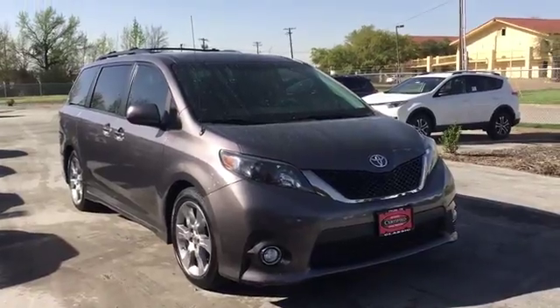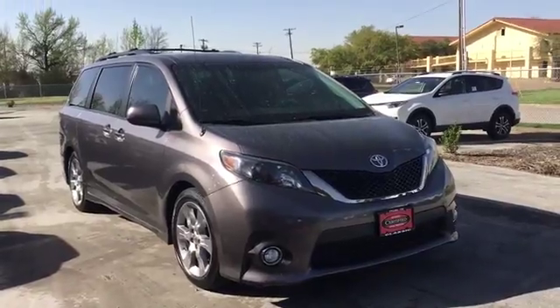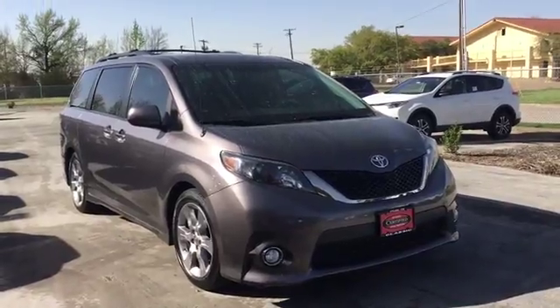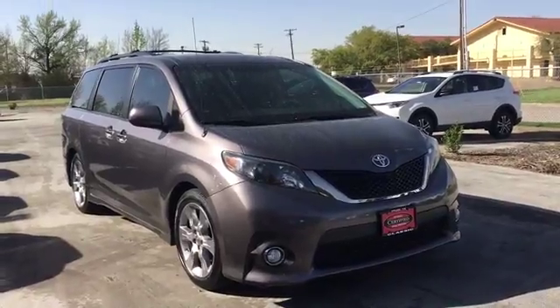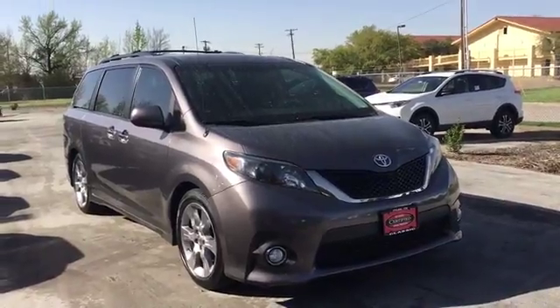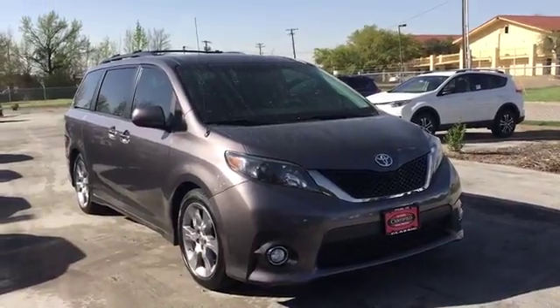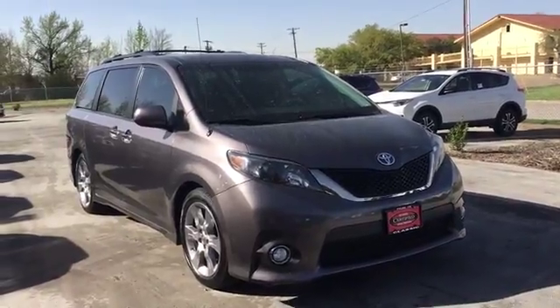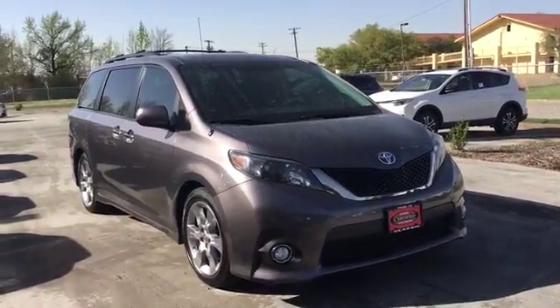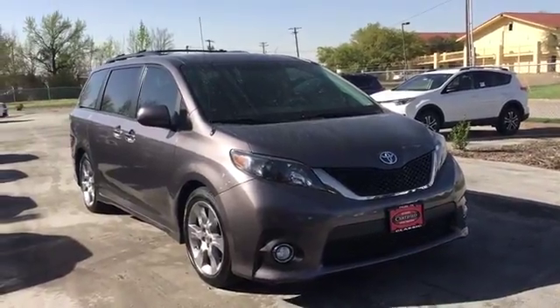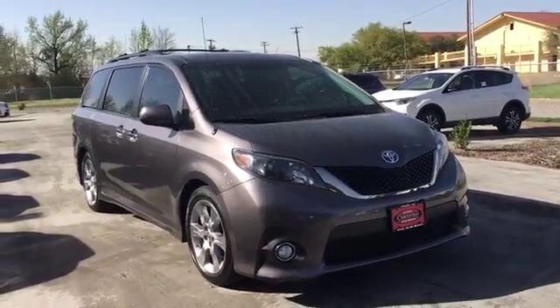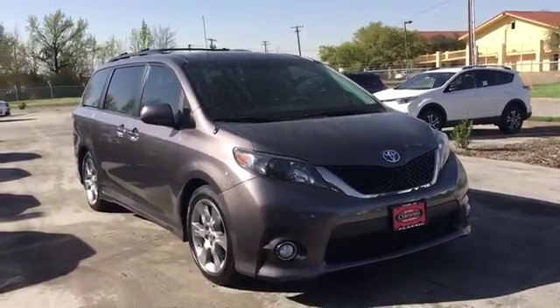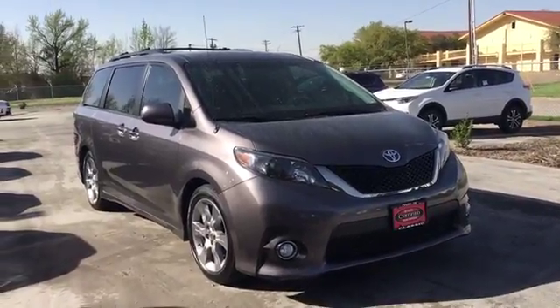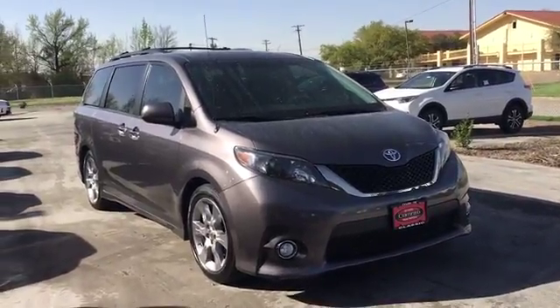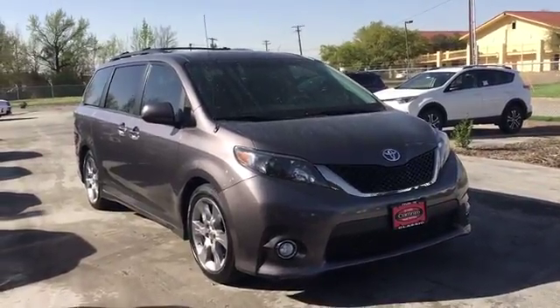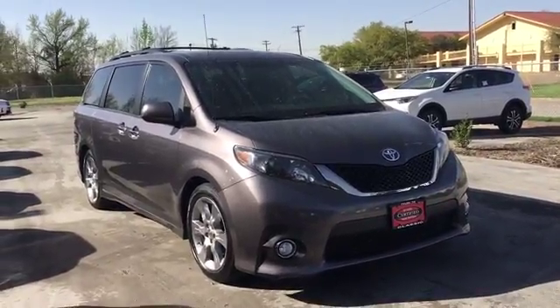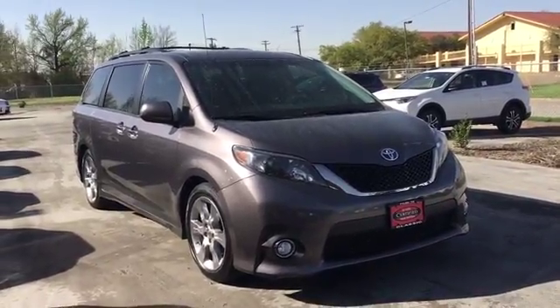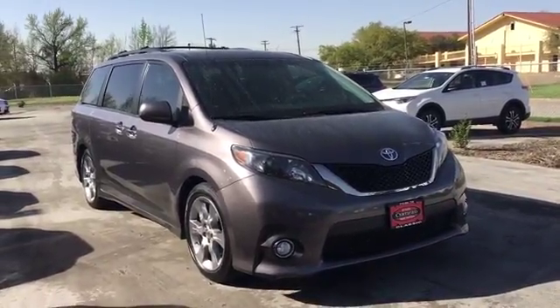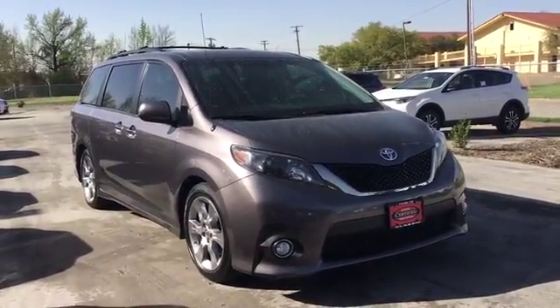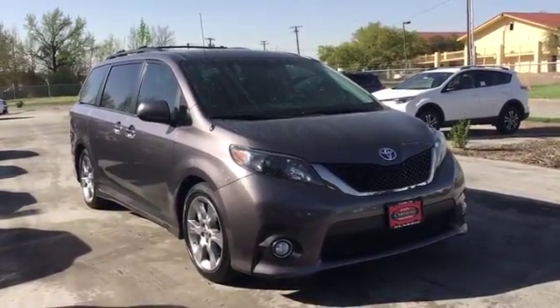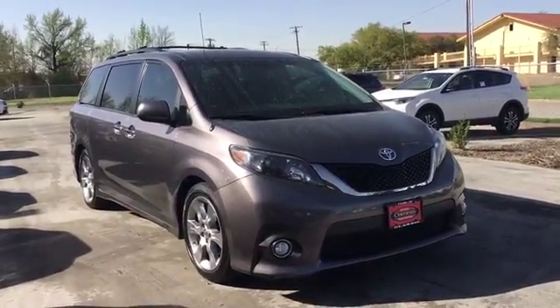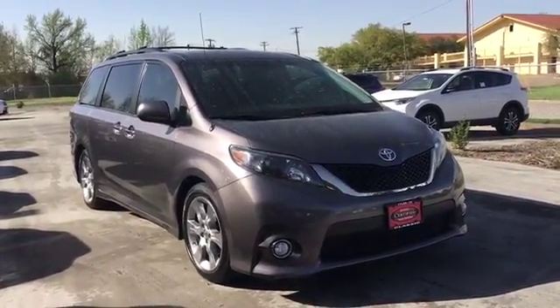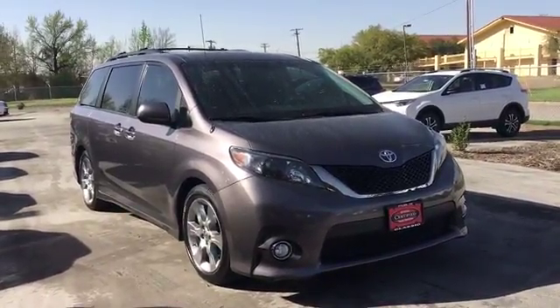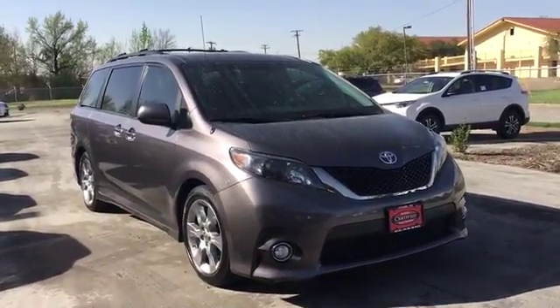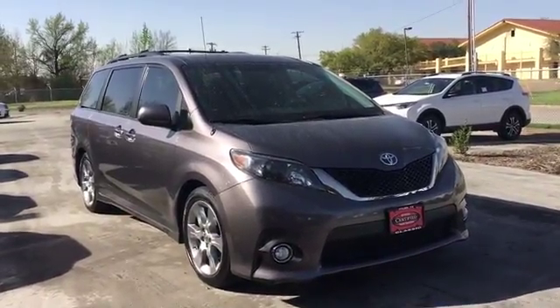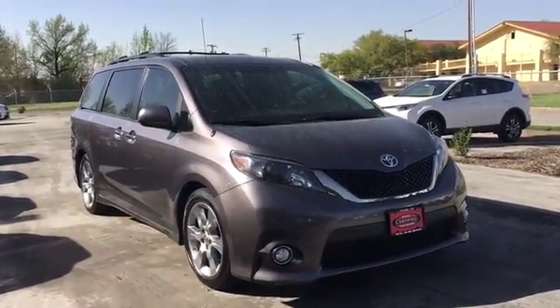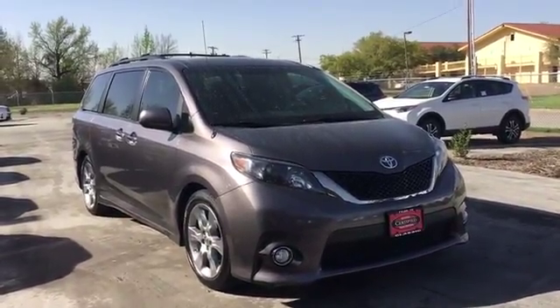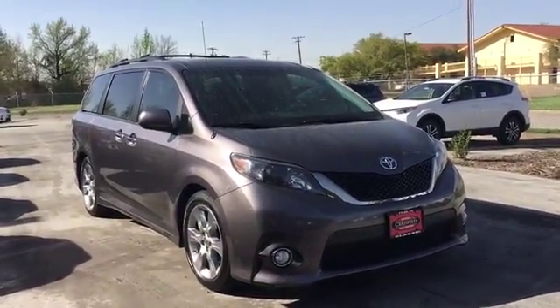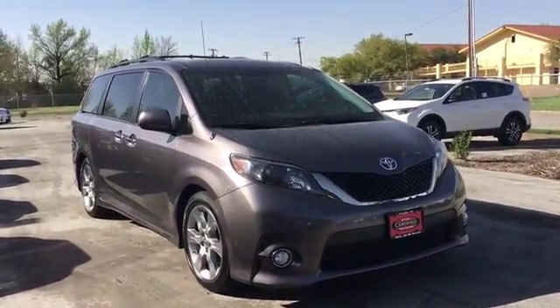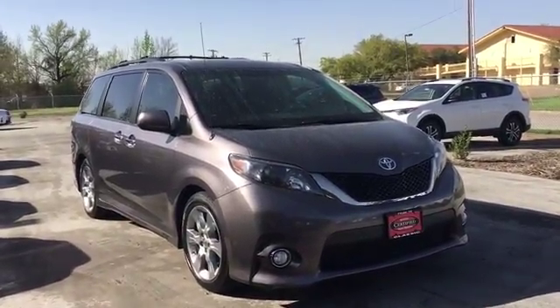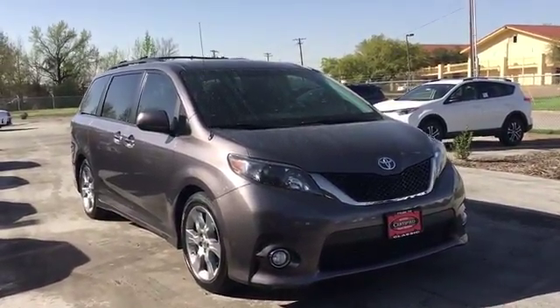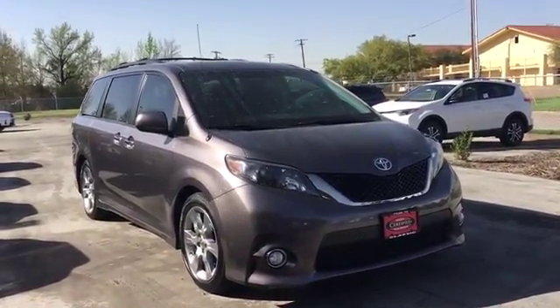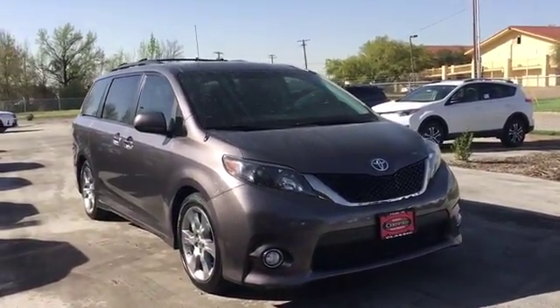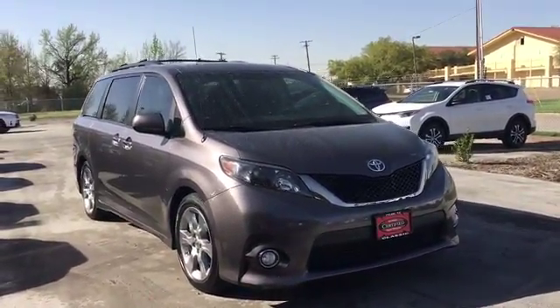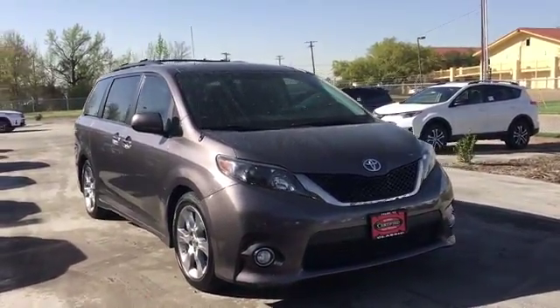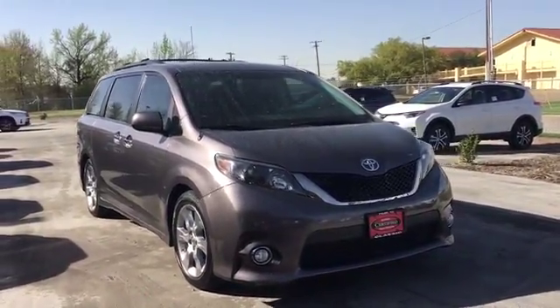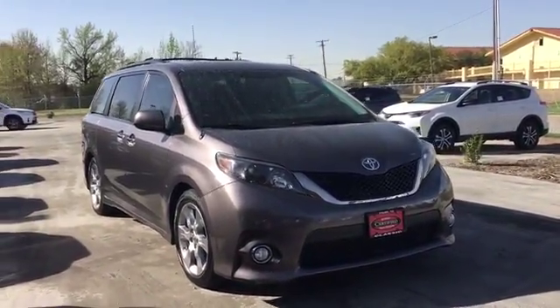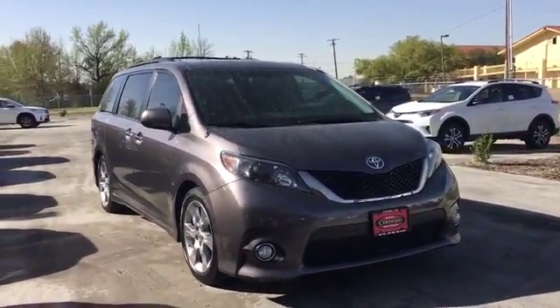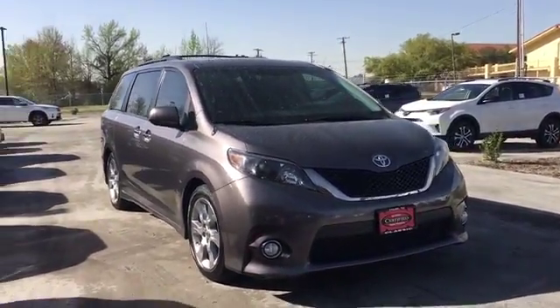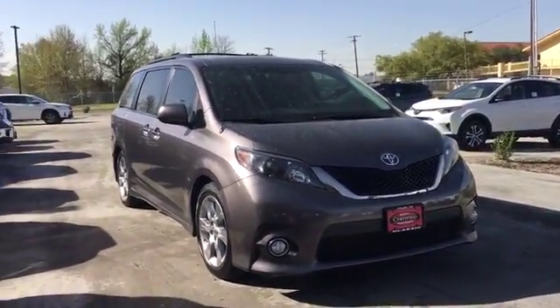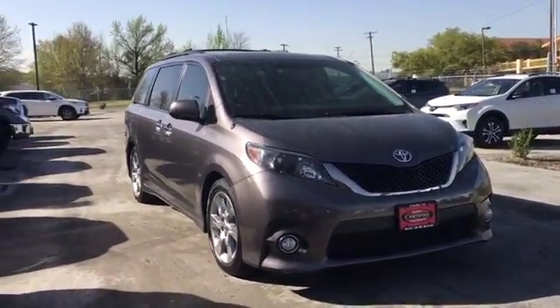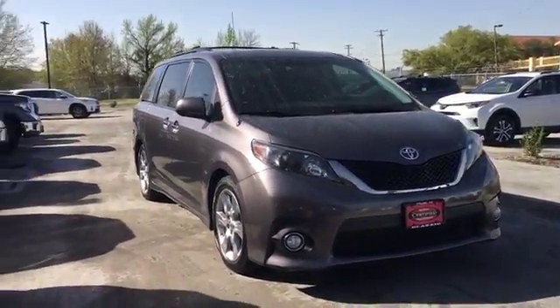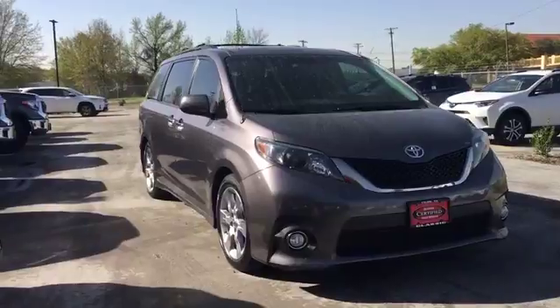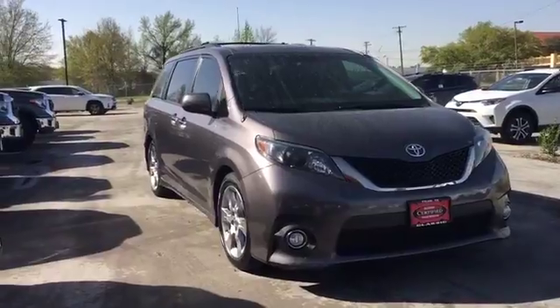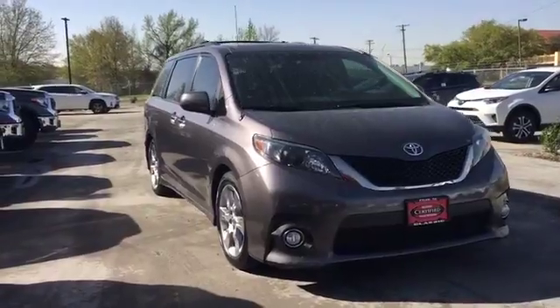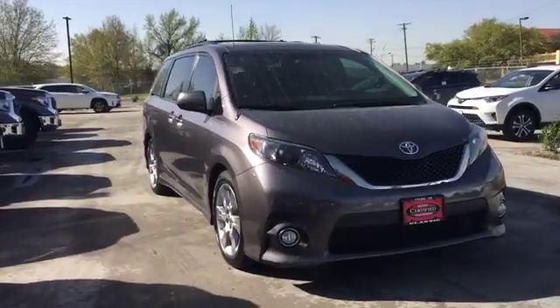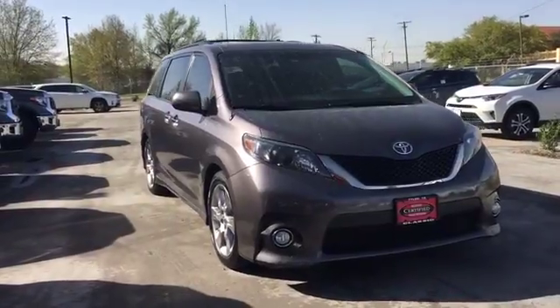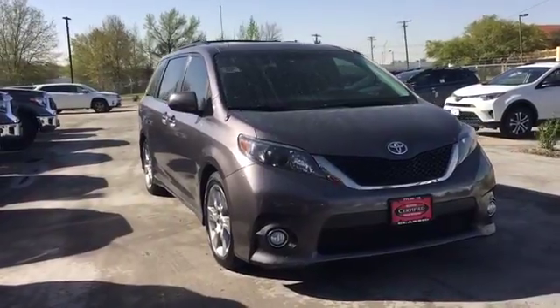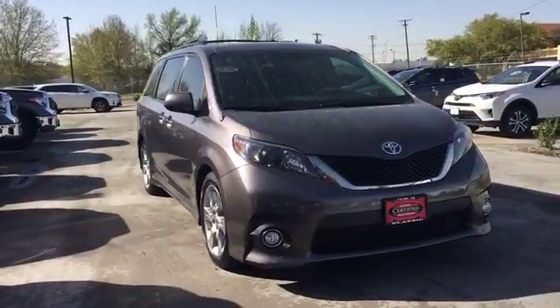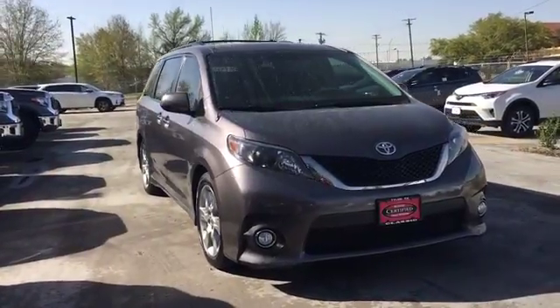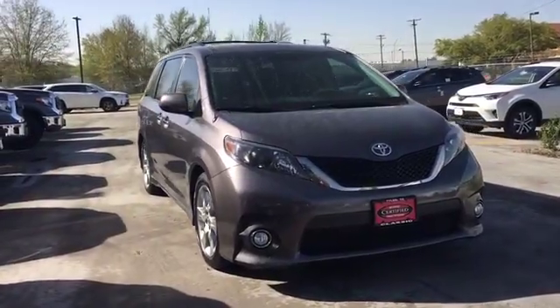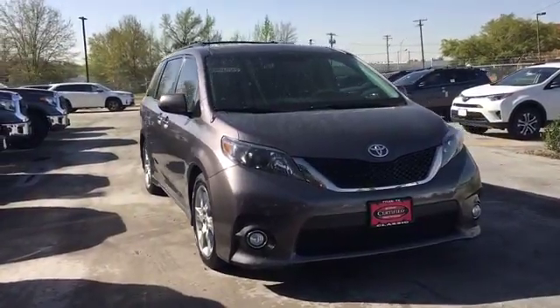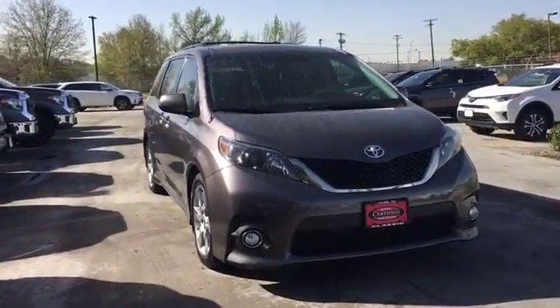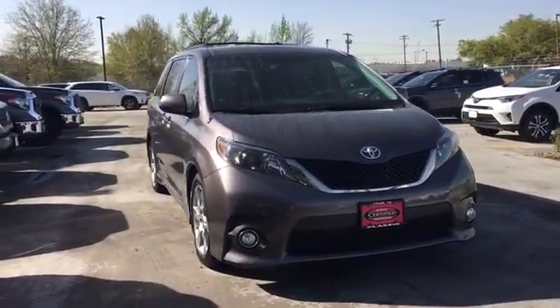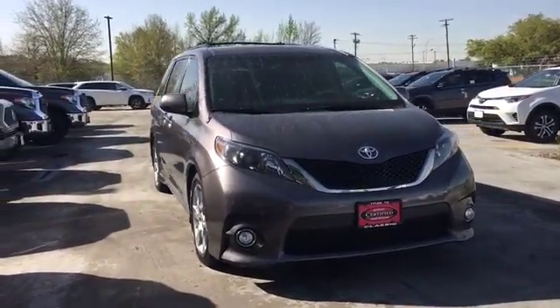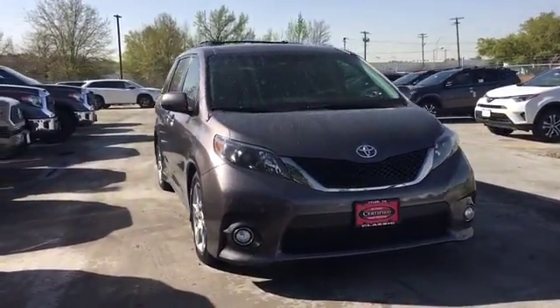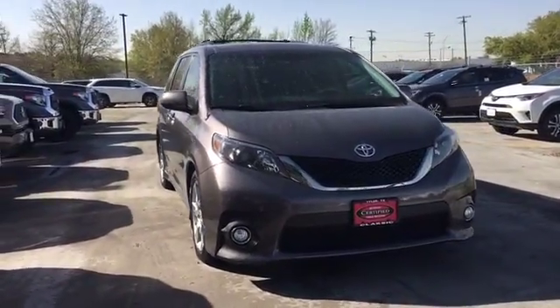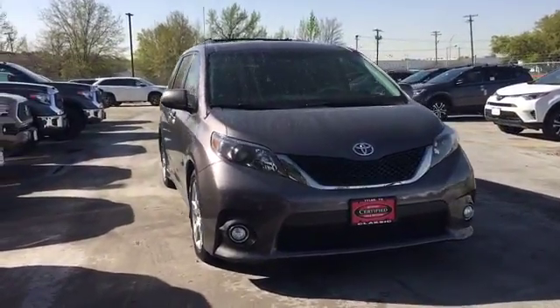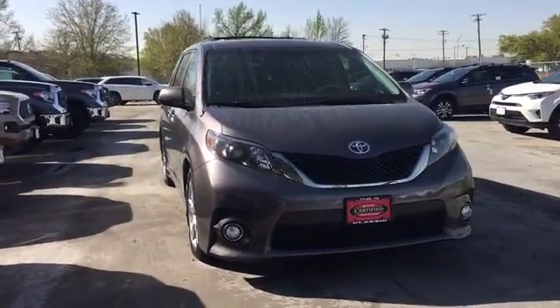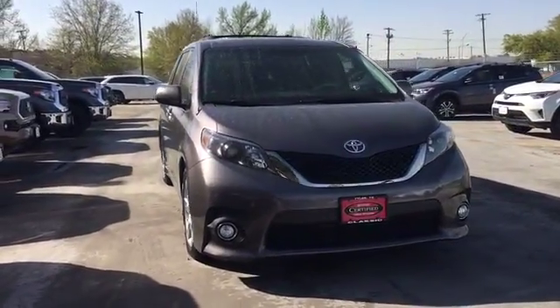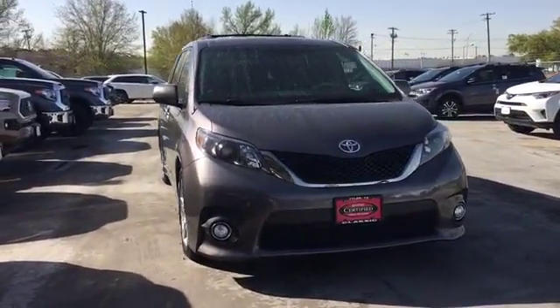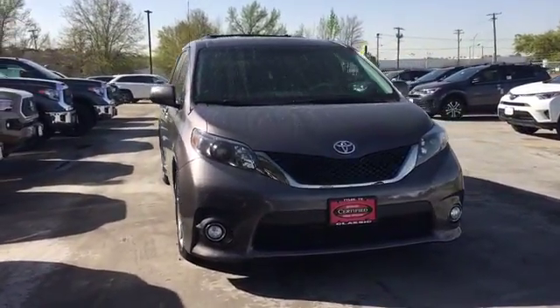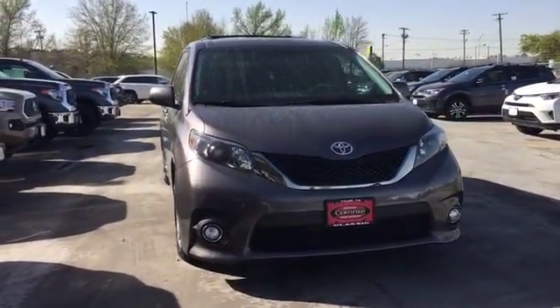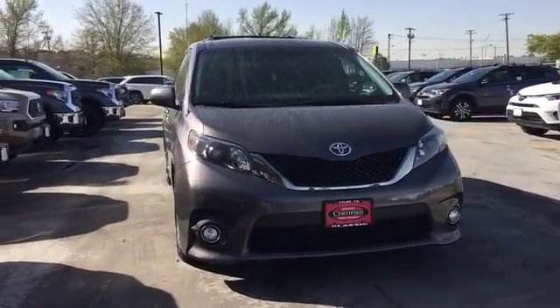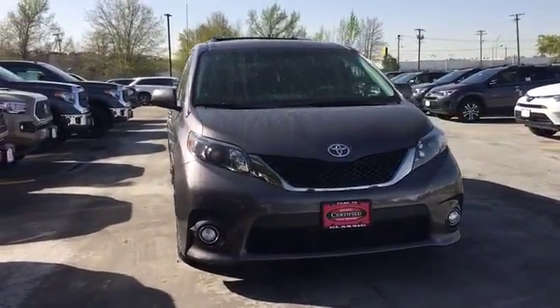Hi, this is Karen at Classic Toyota in Tyler. I've got this 2013 gray Toyota Sienna SE.